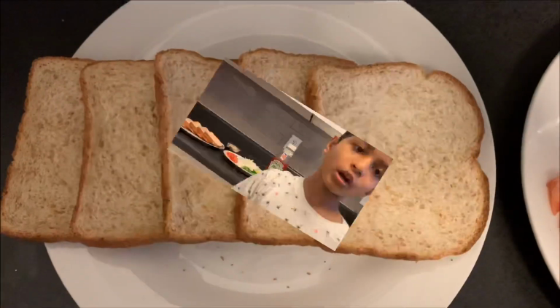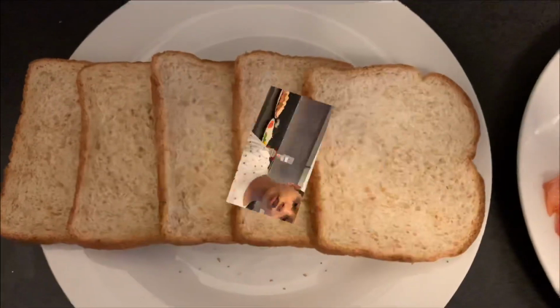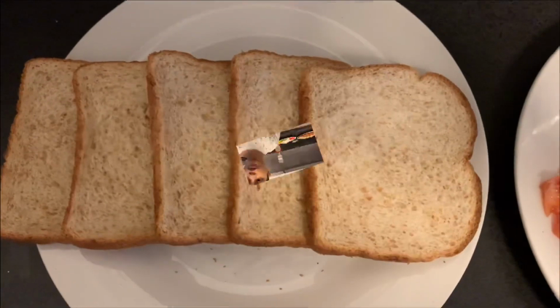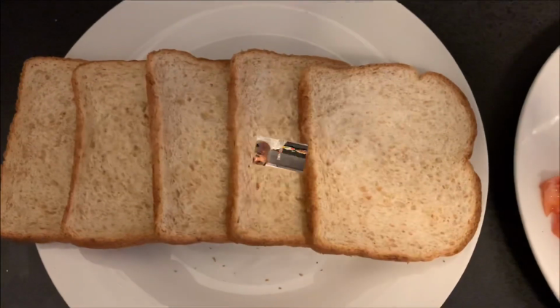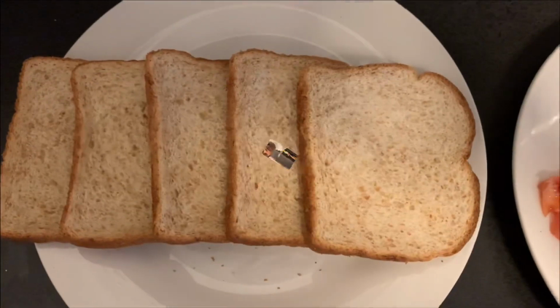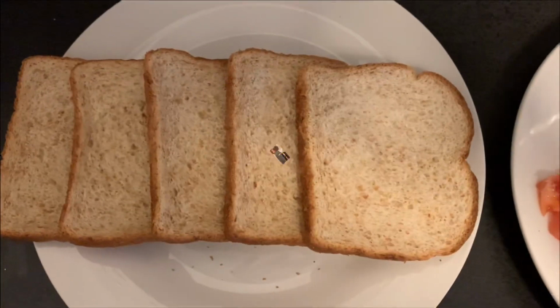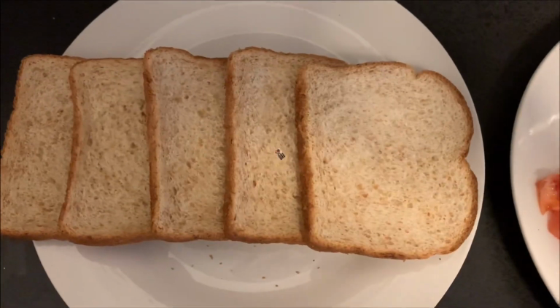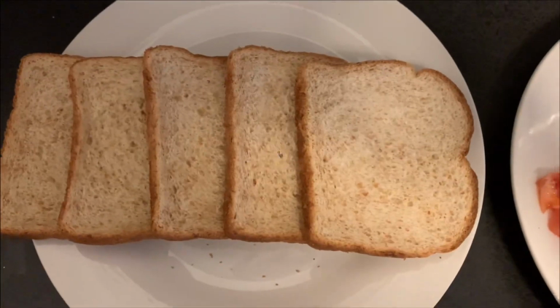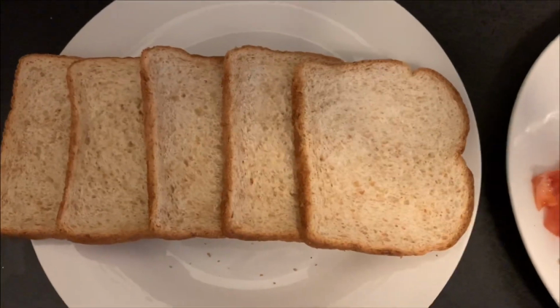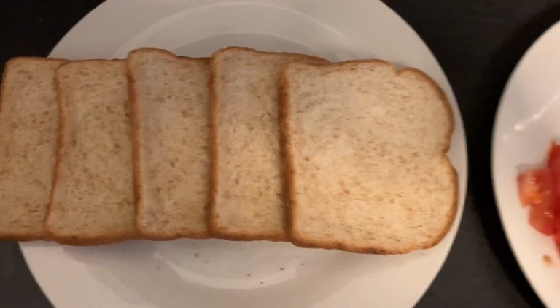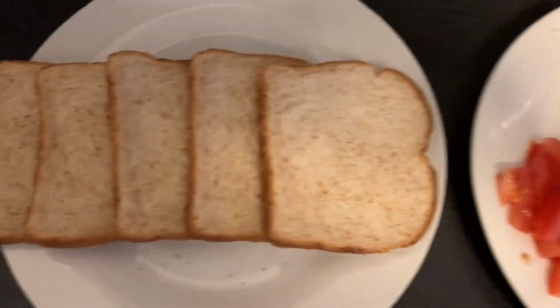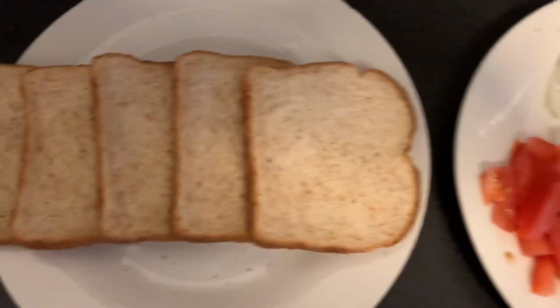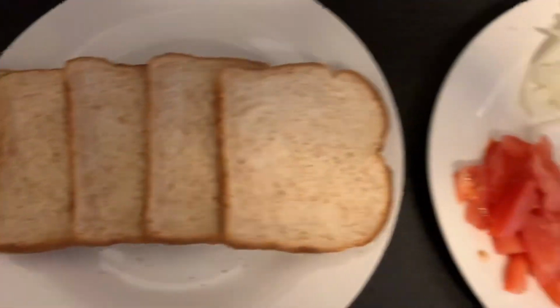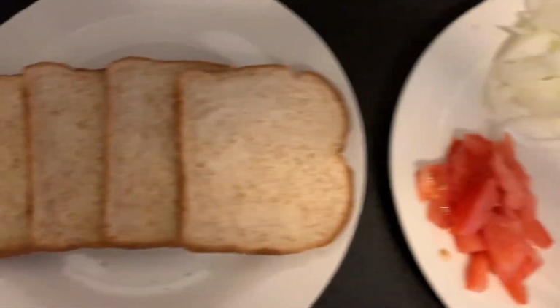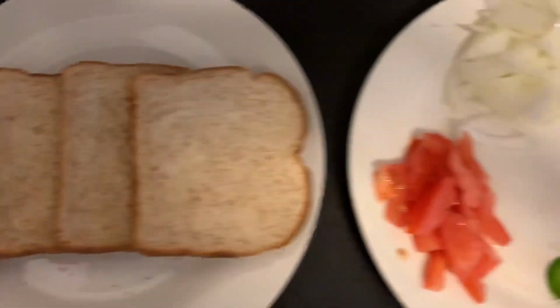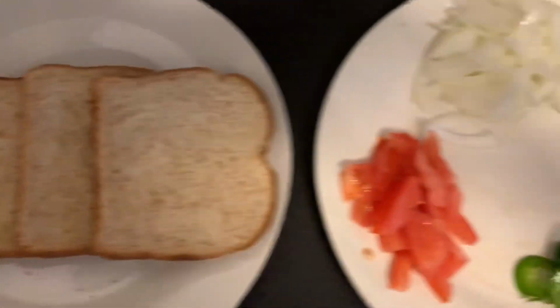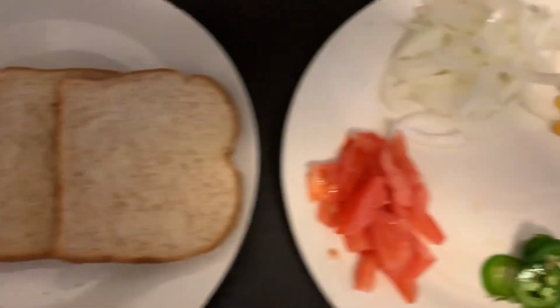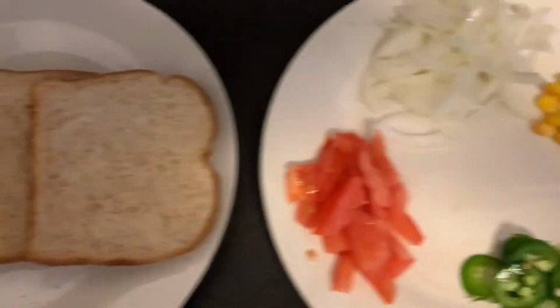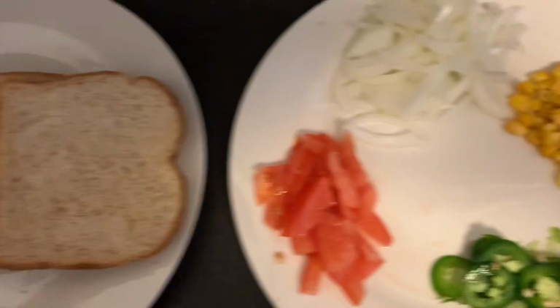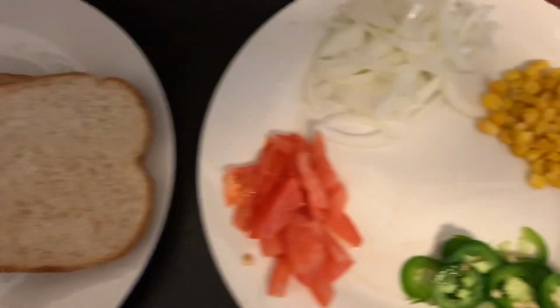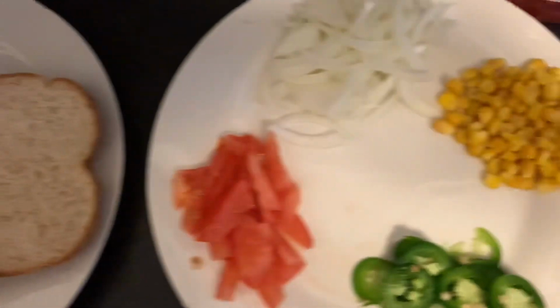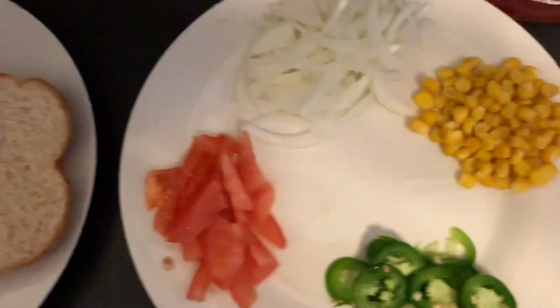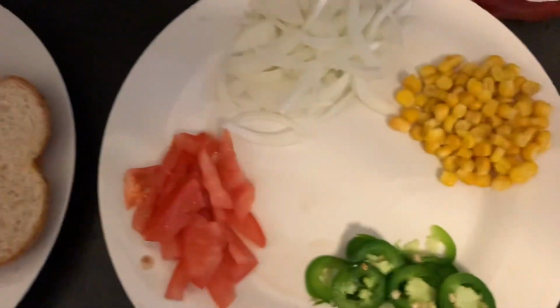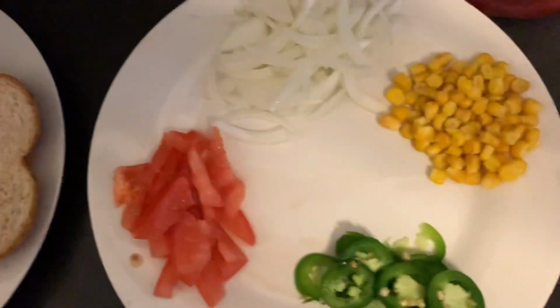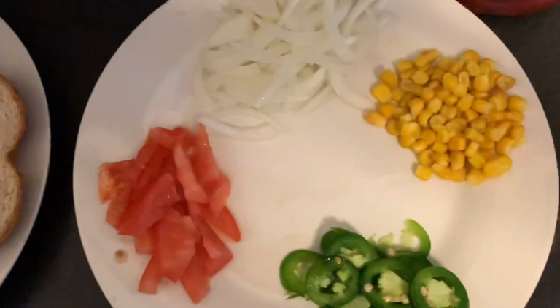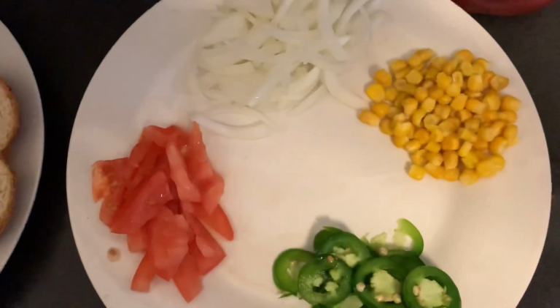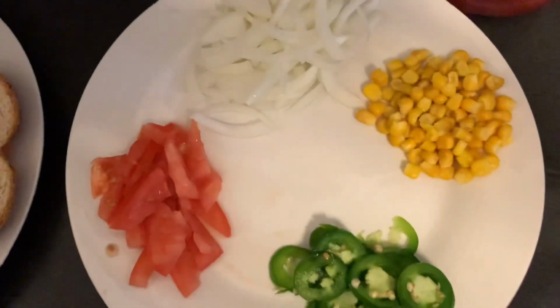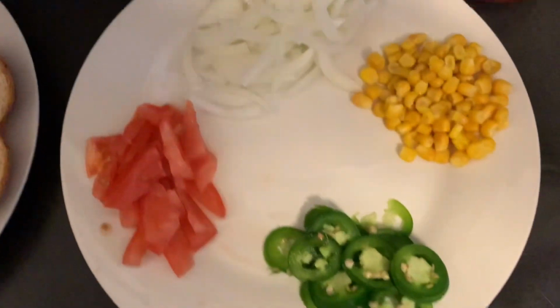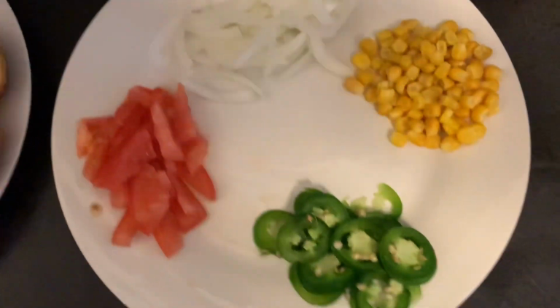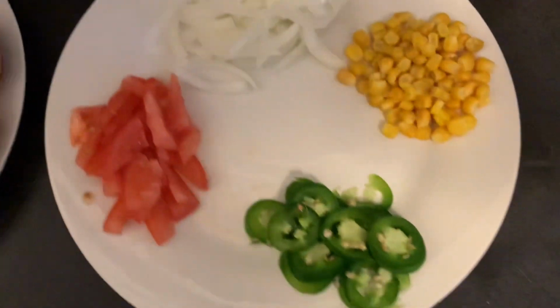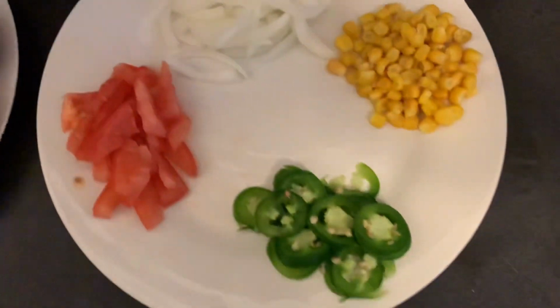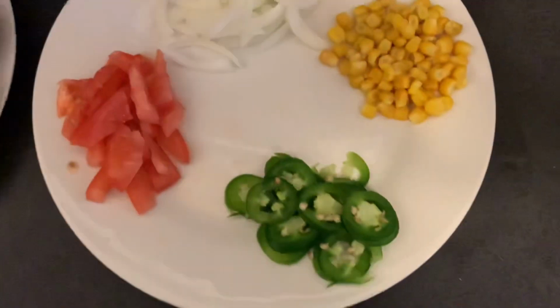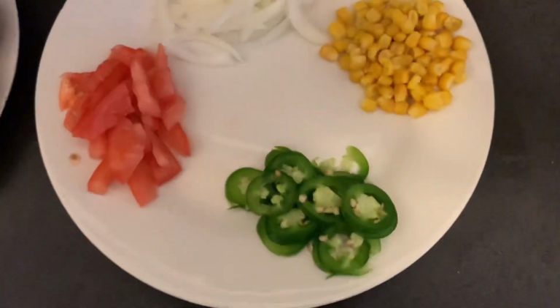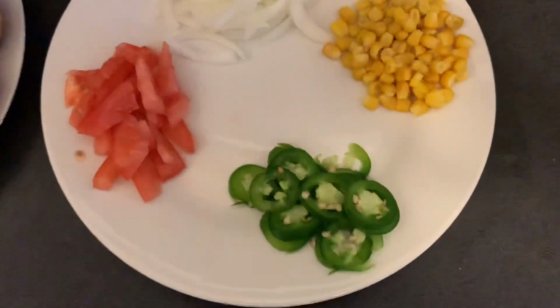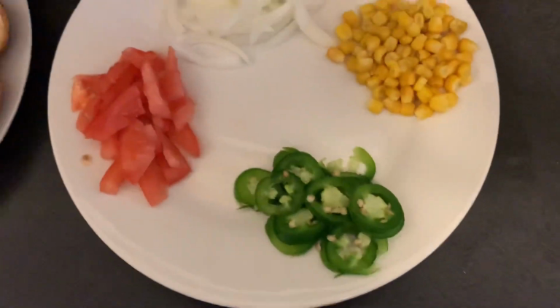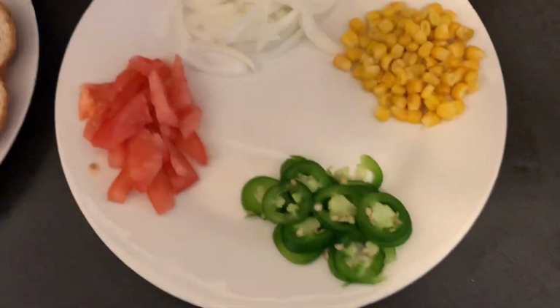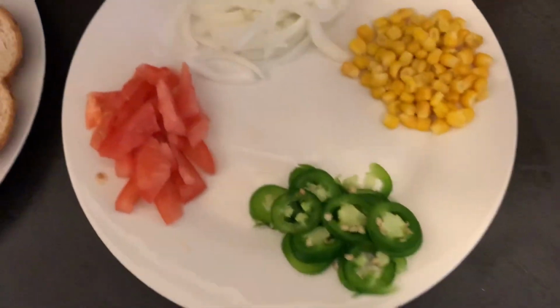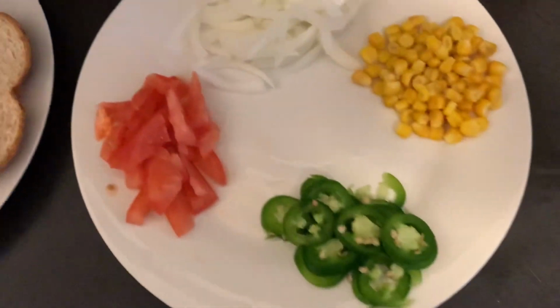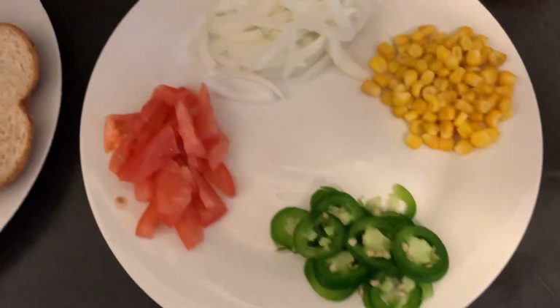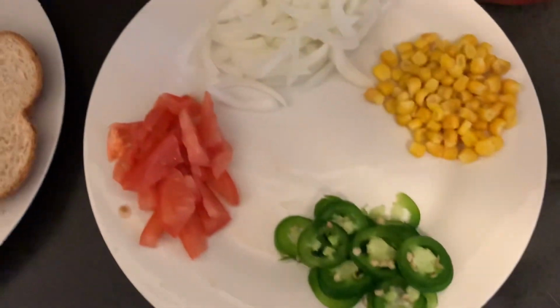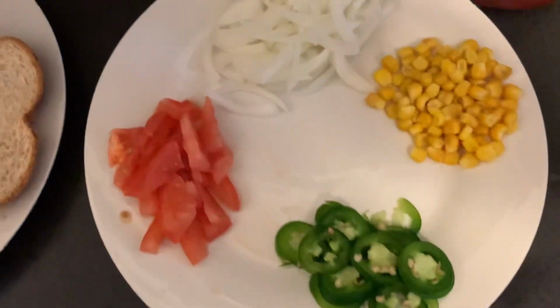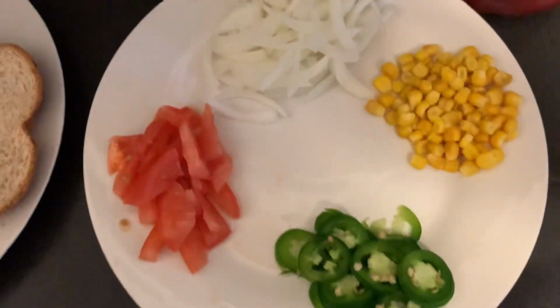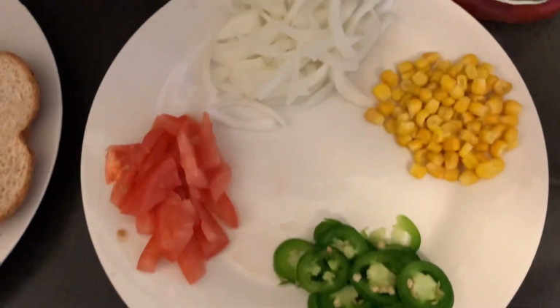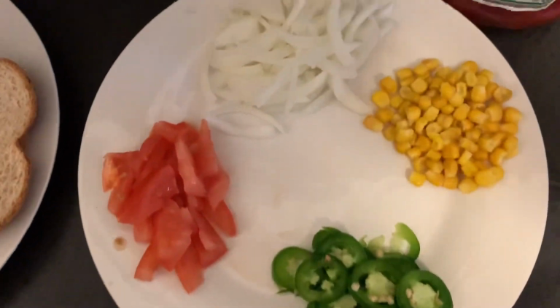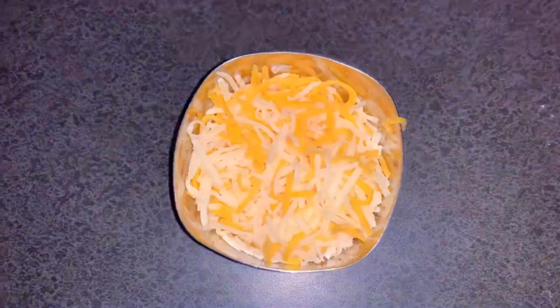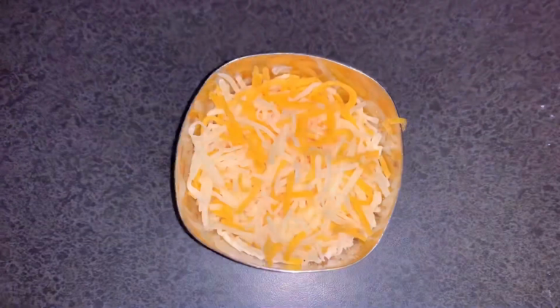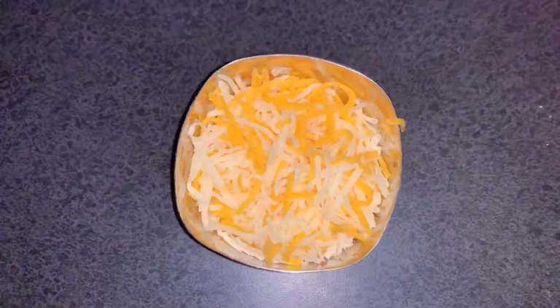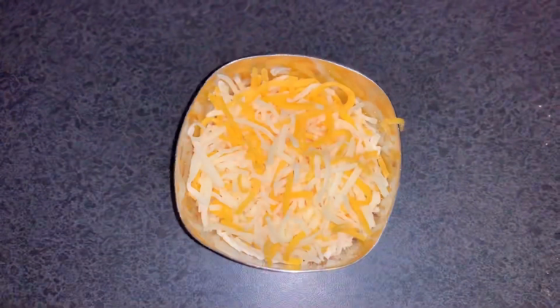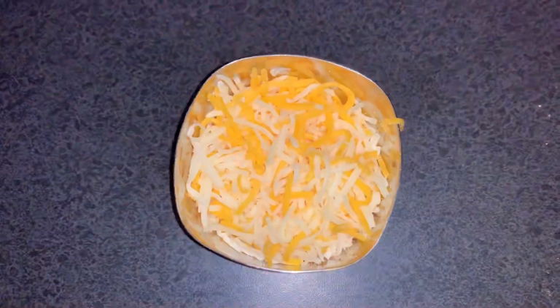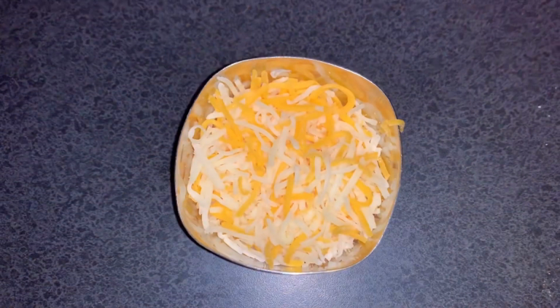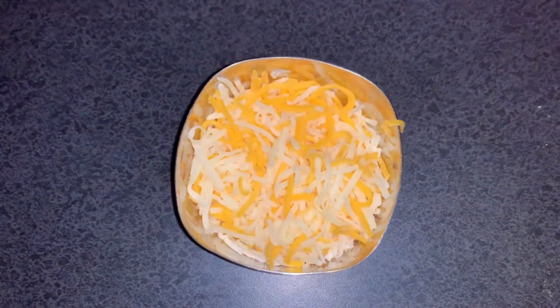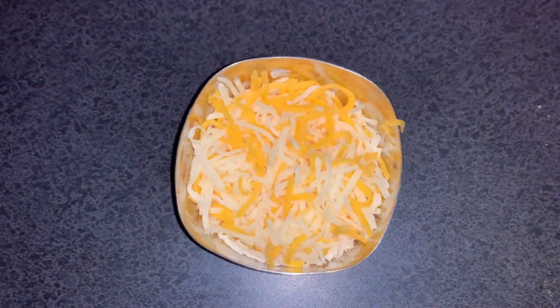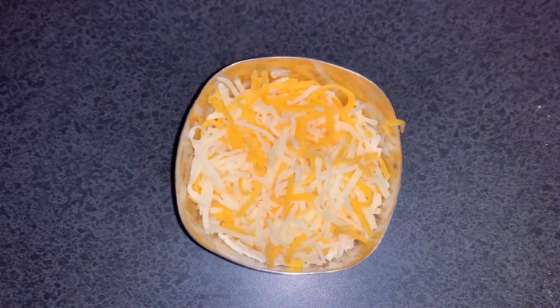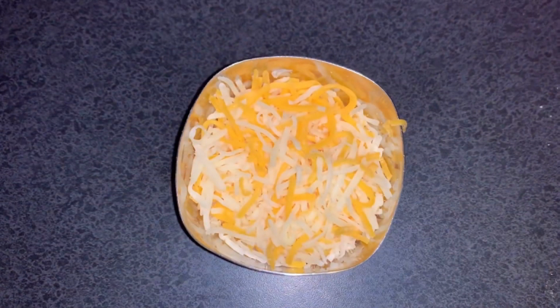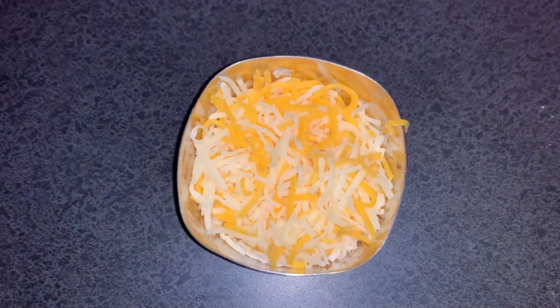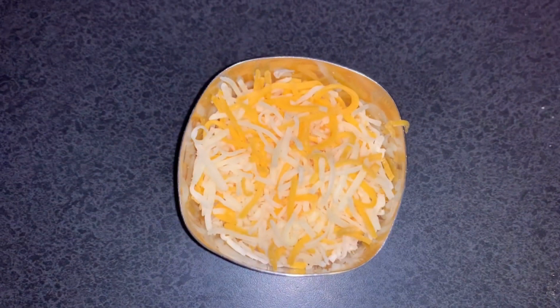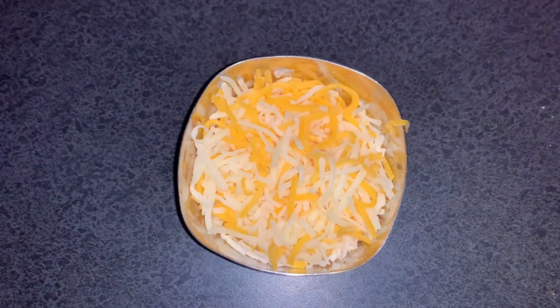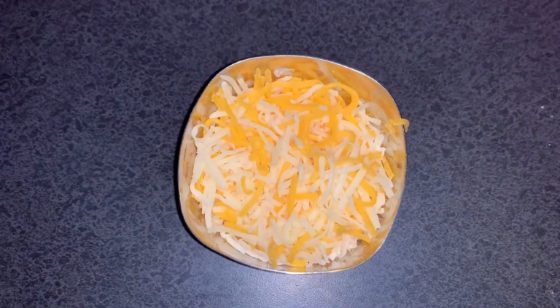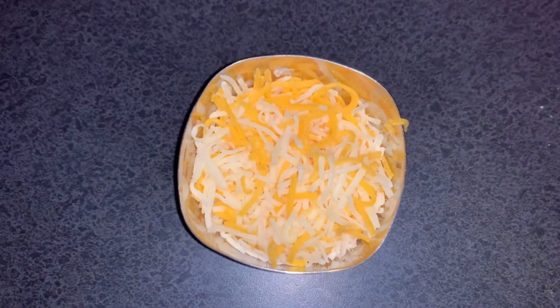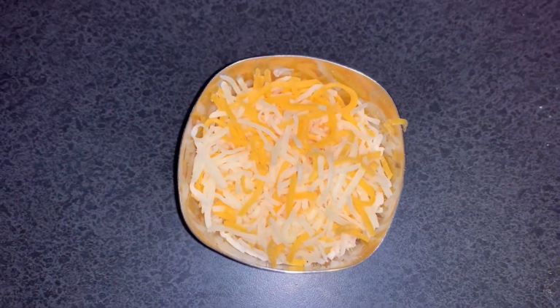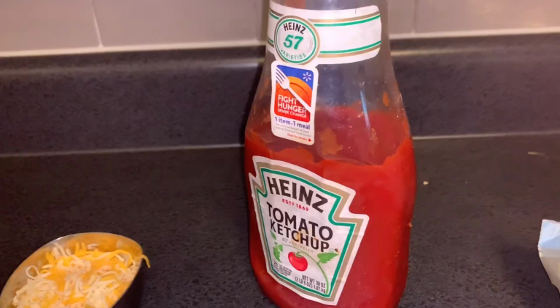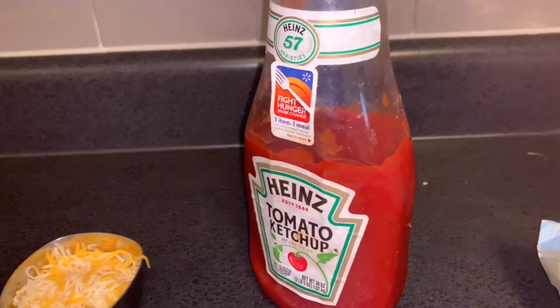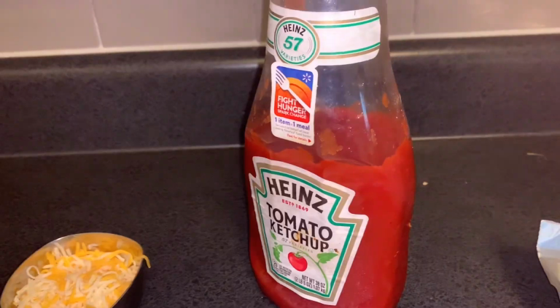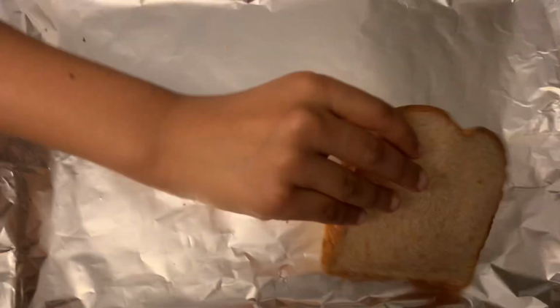For this we need bread, toppings of your choice, cheese, and ketchup.